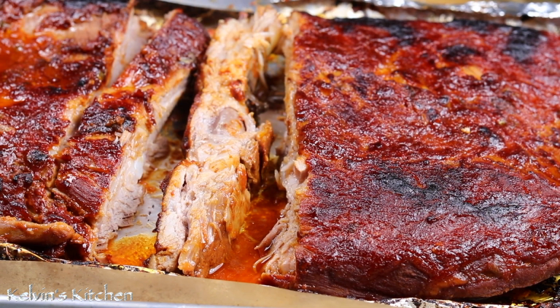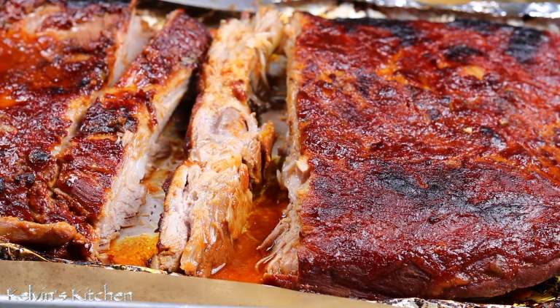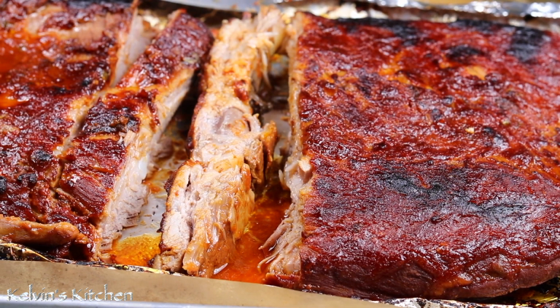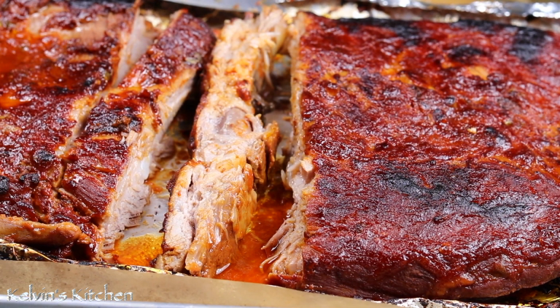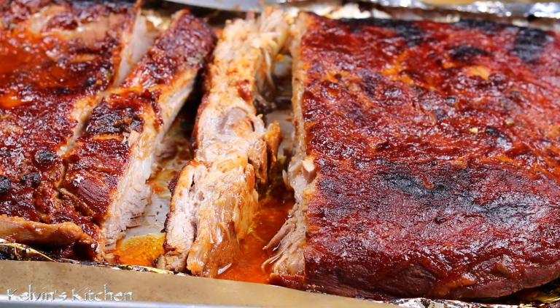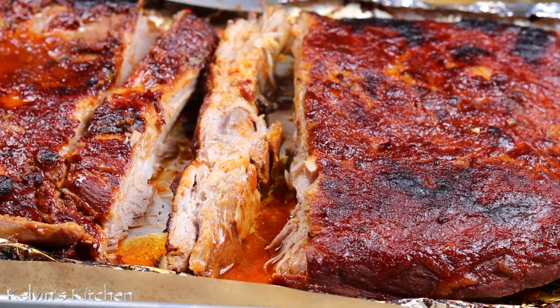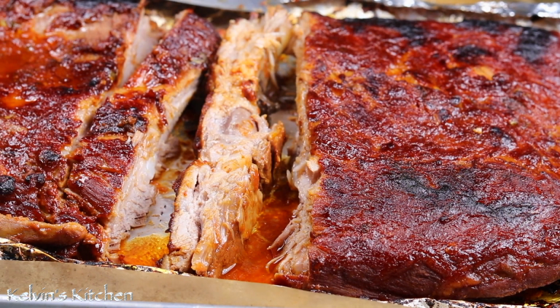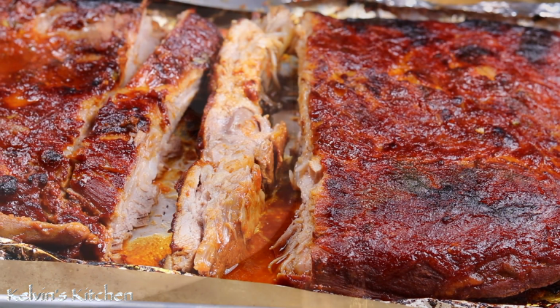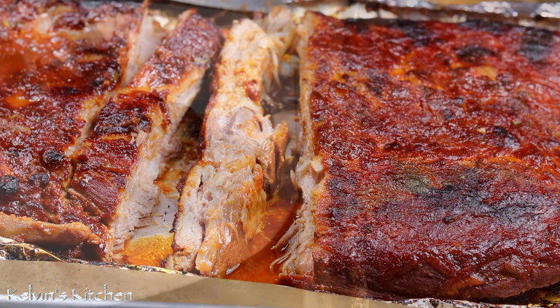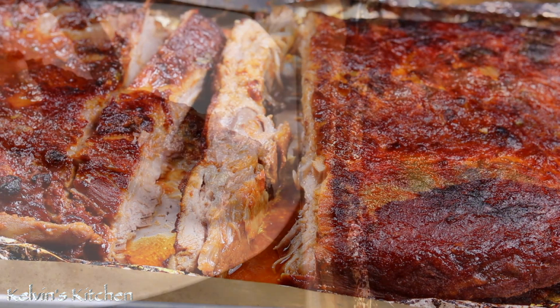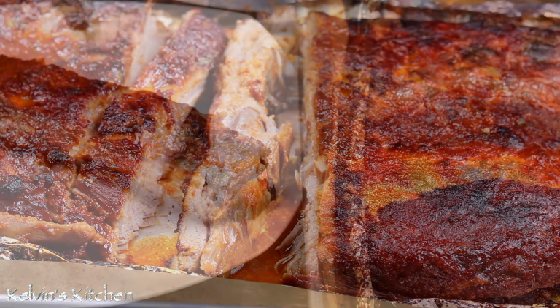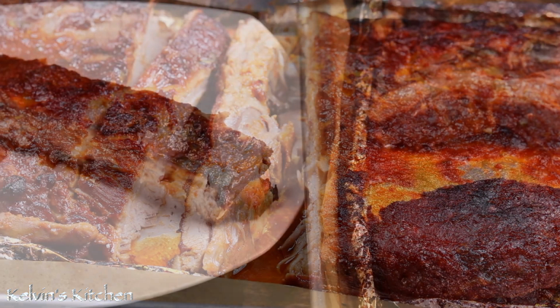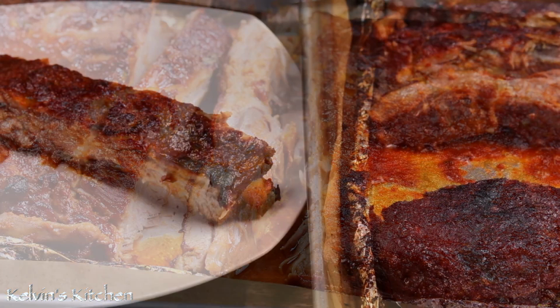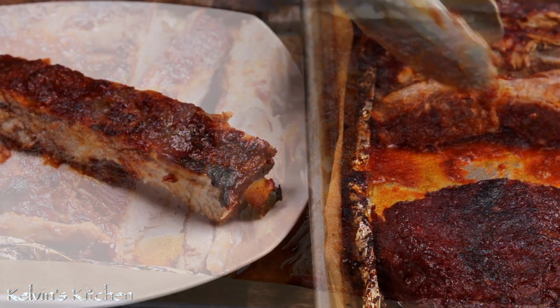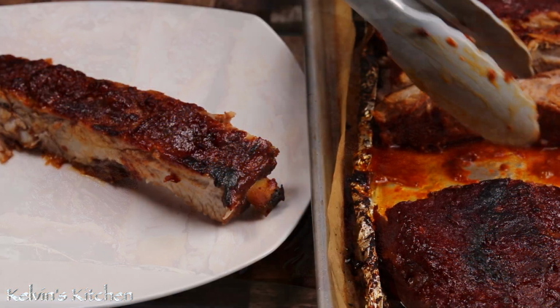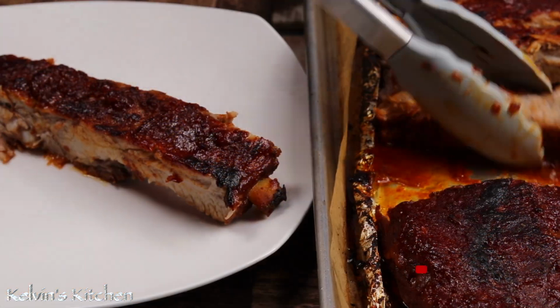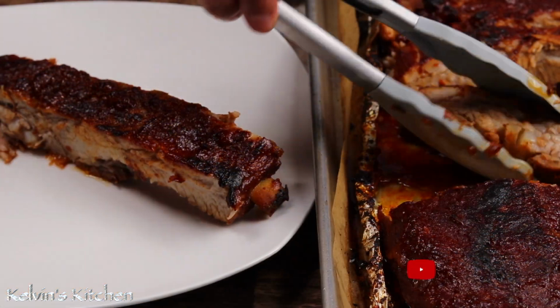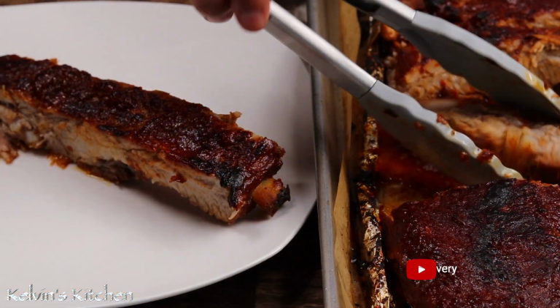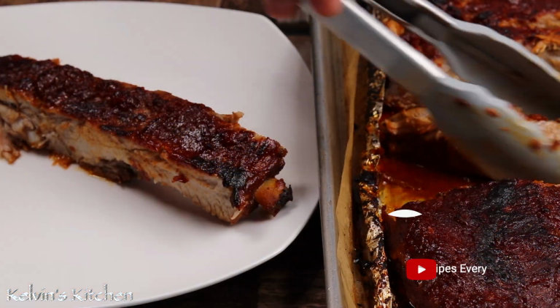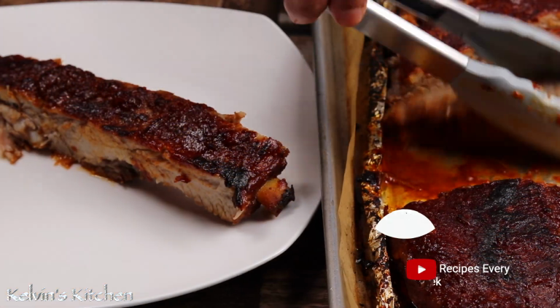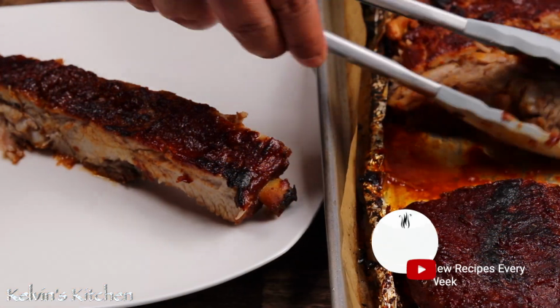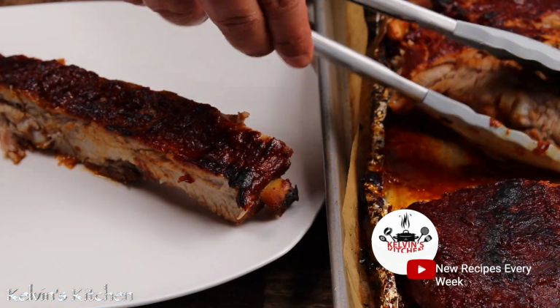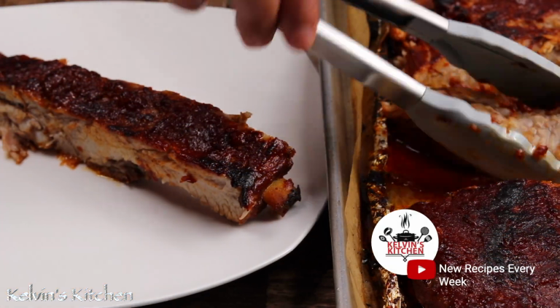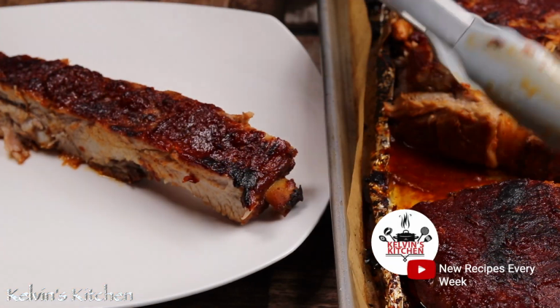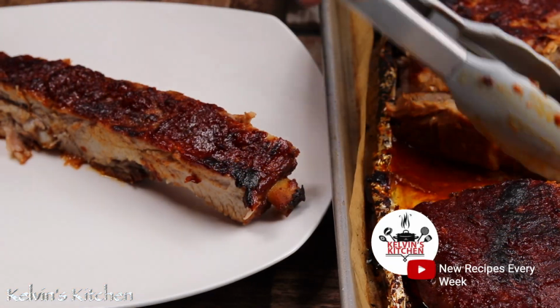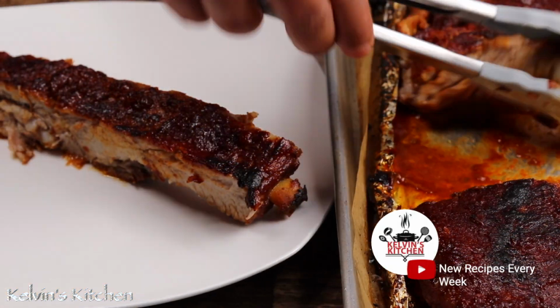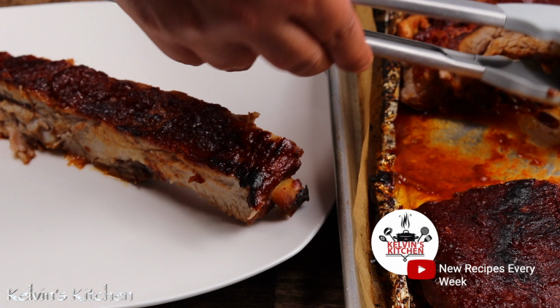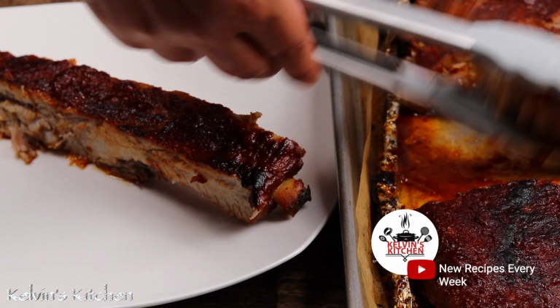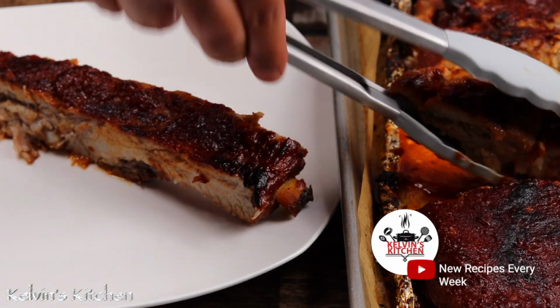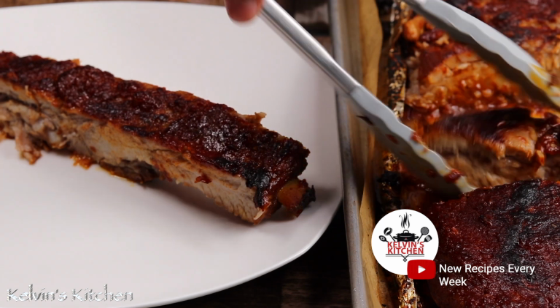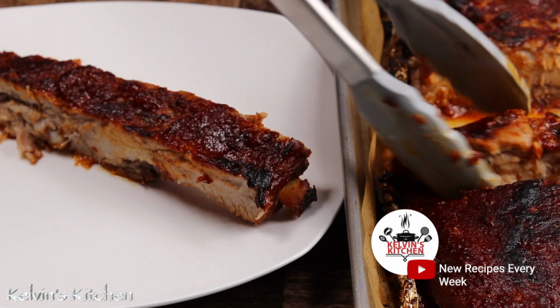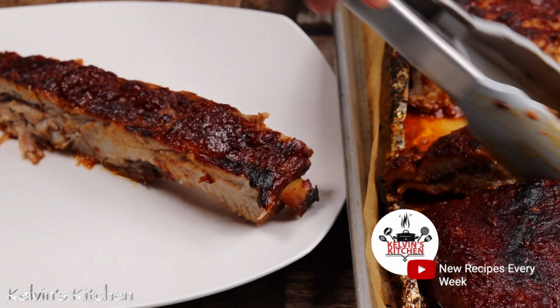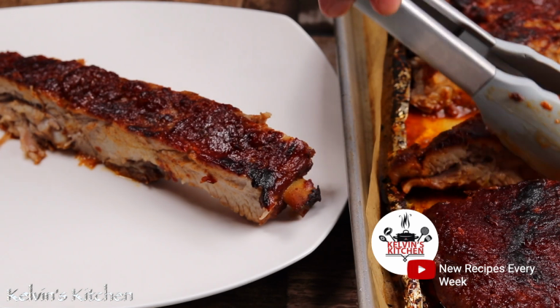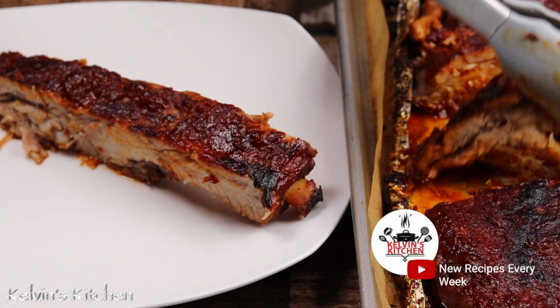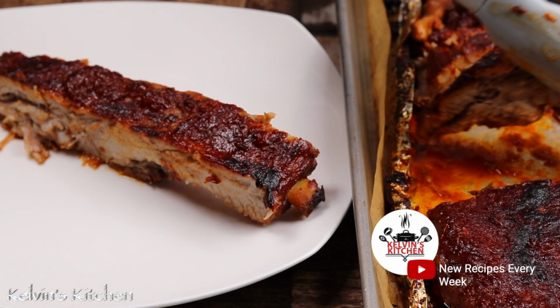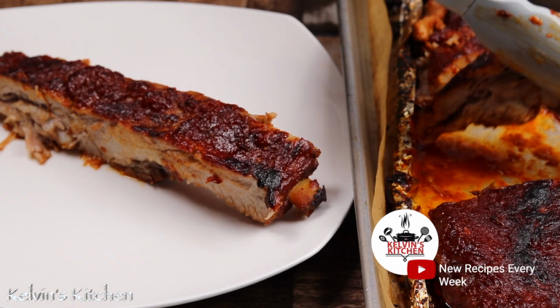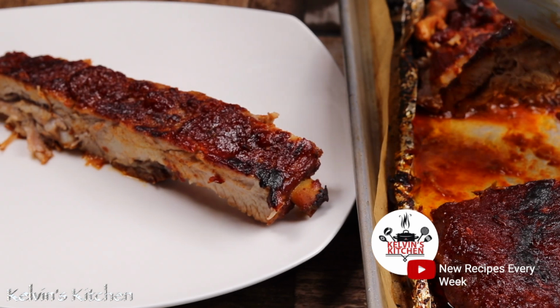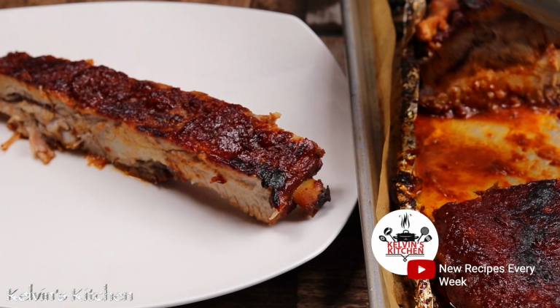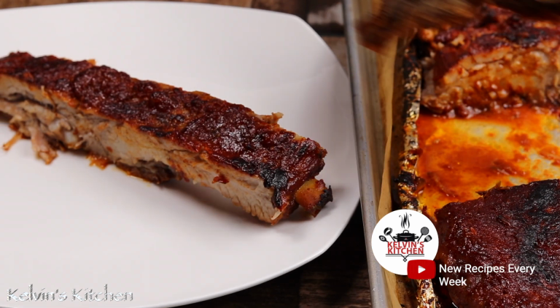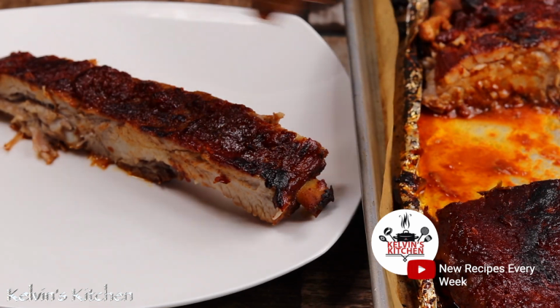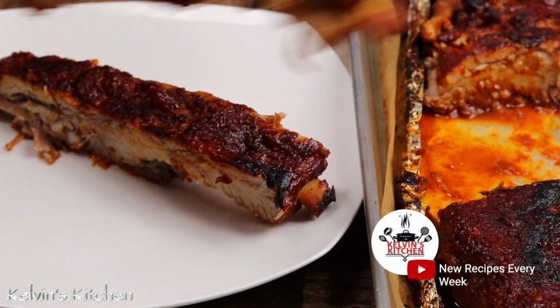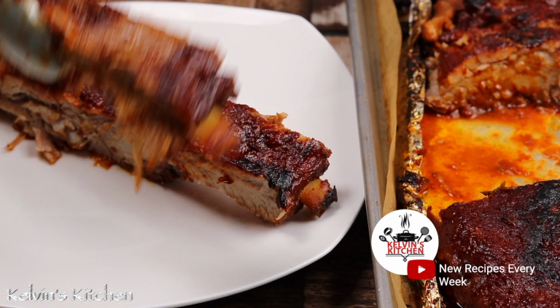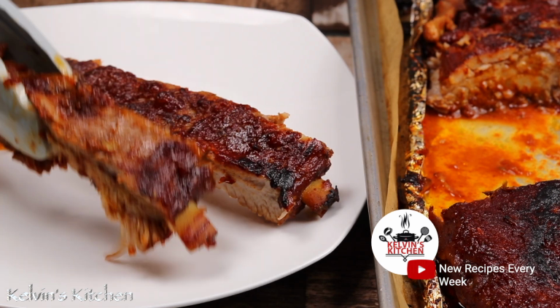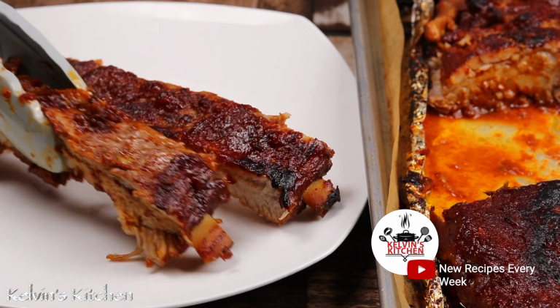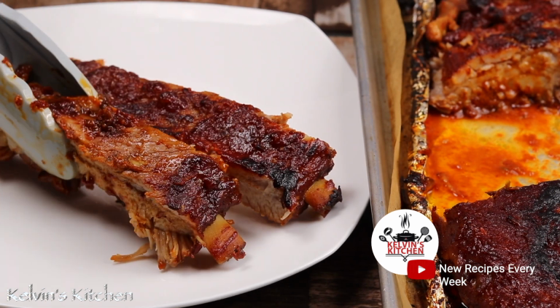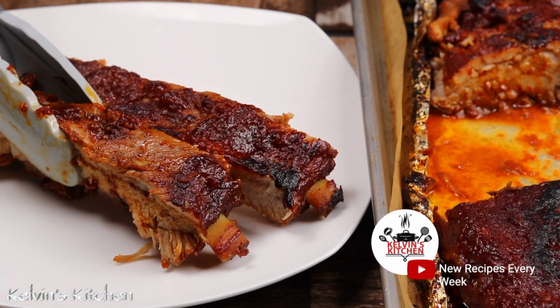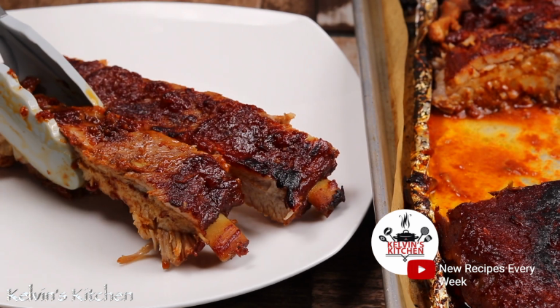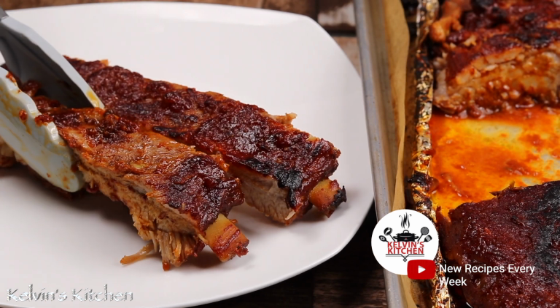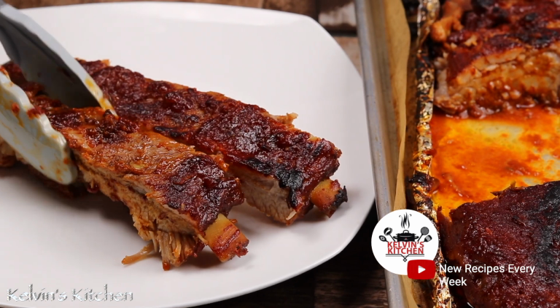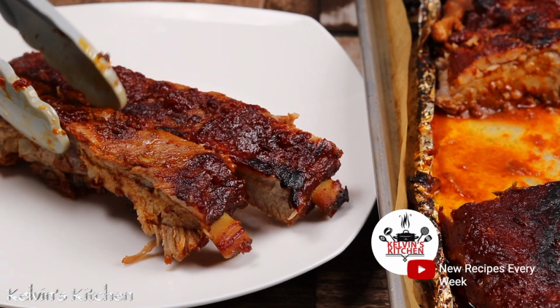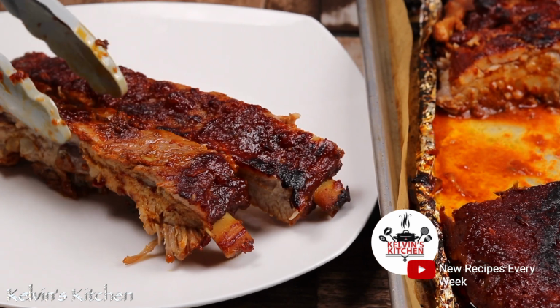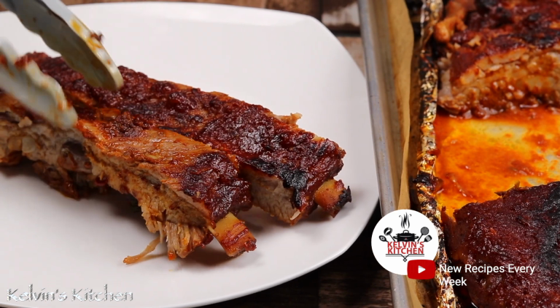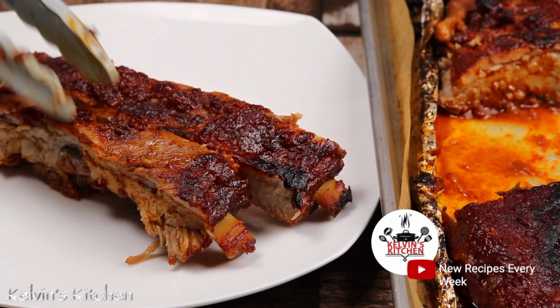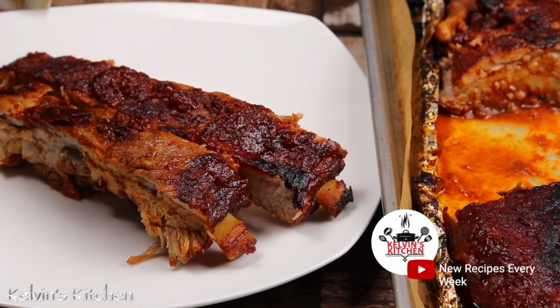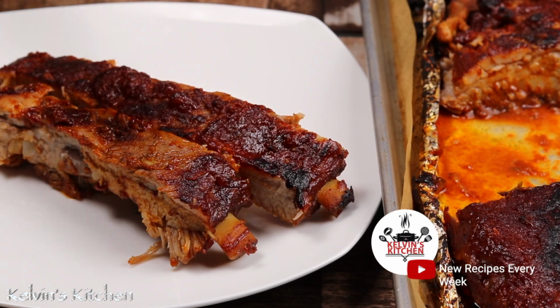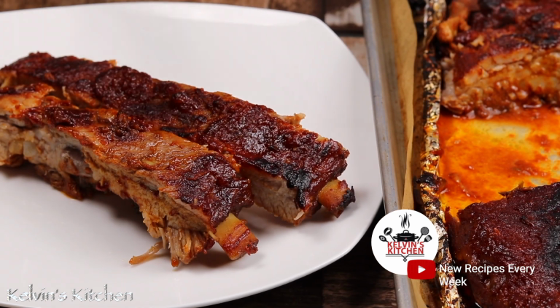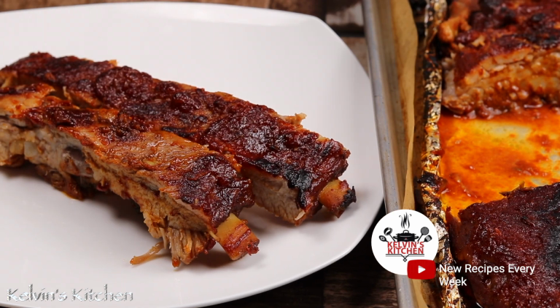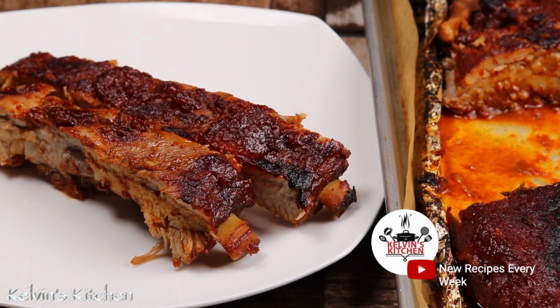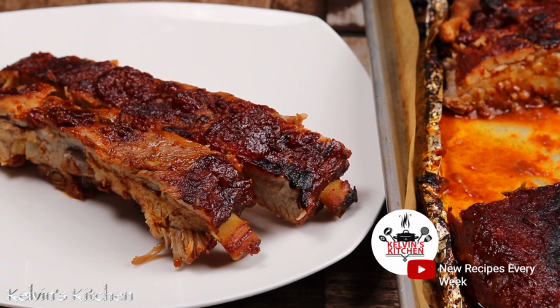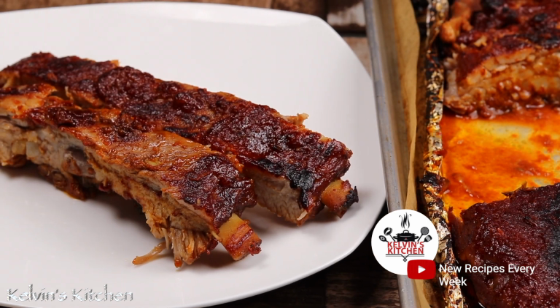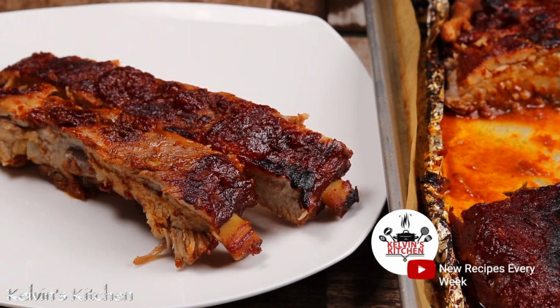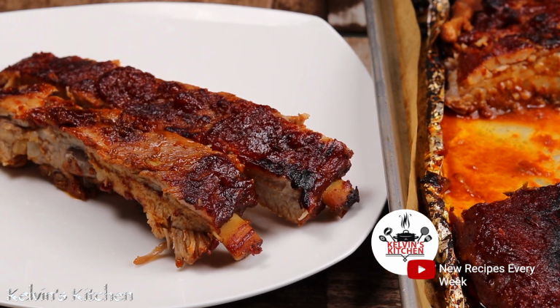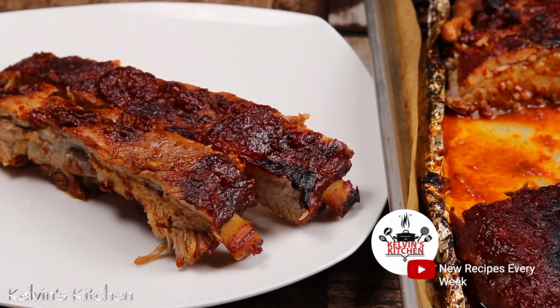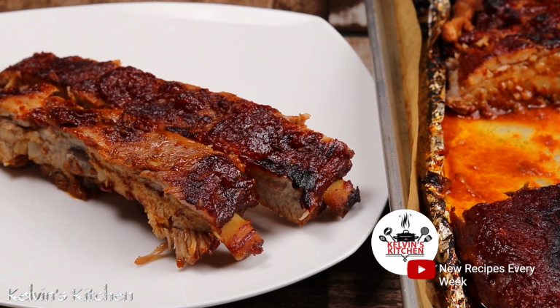Super moist, soft, tender, and delicious — and now you are ready to eat.